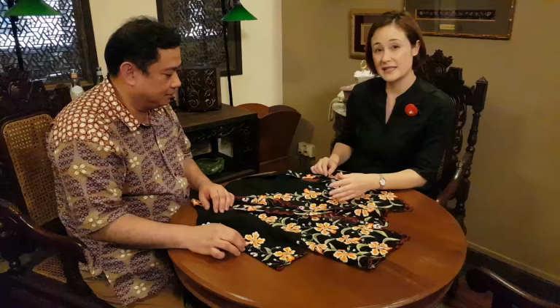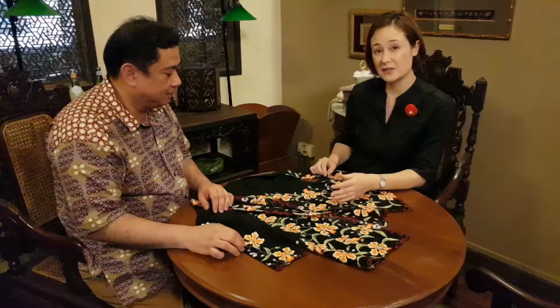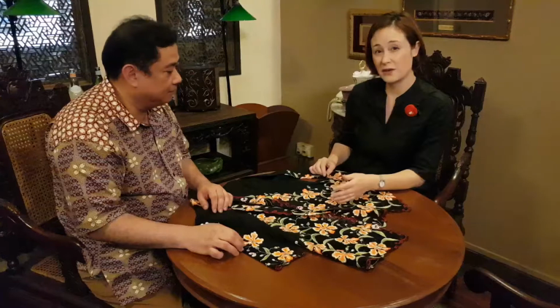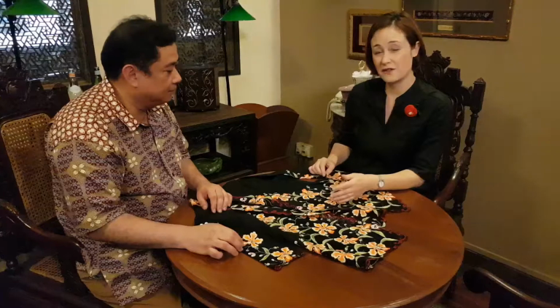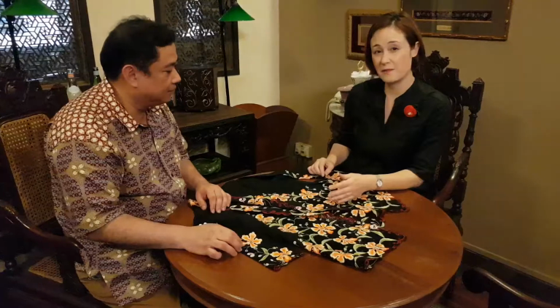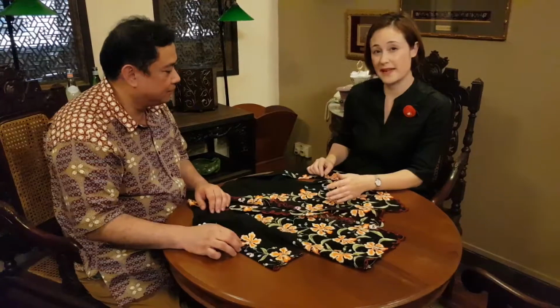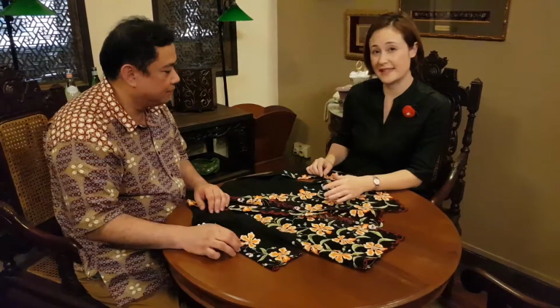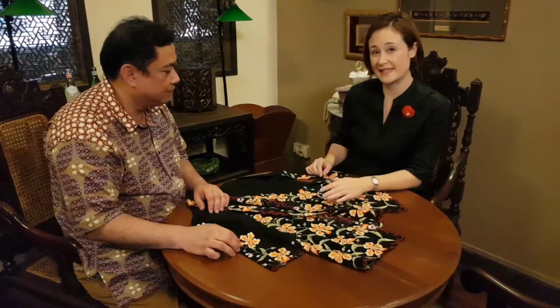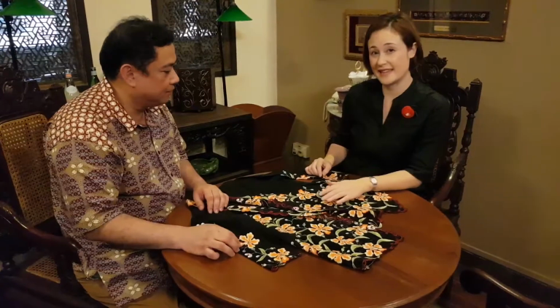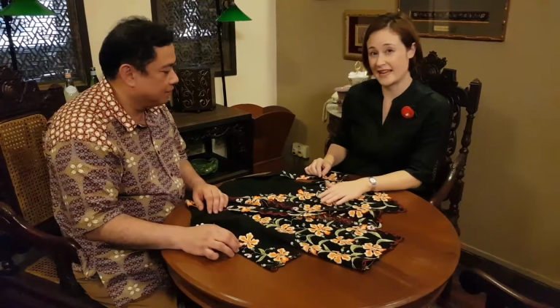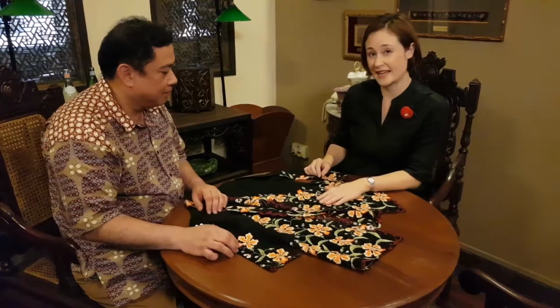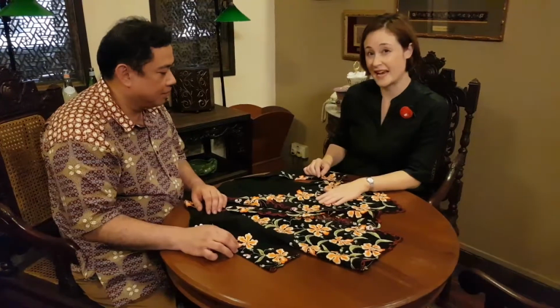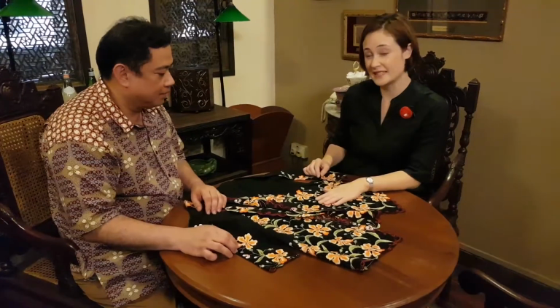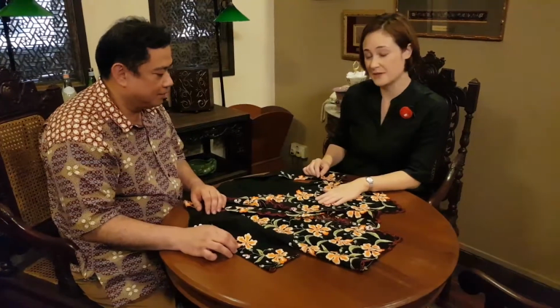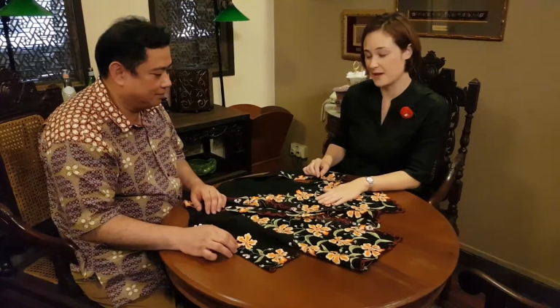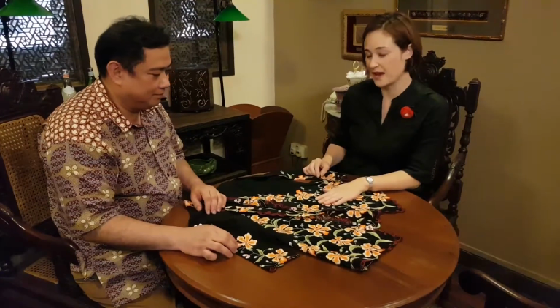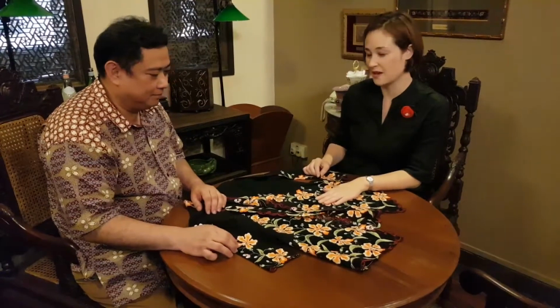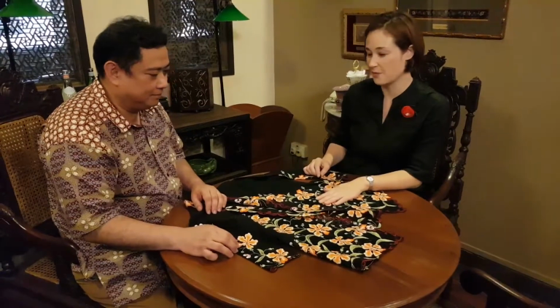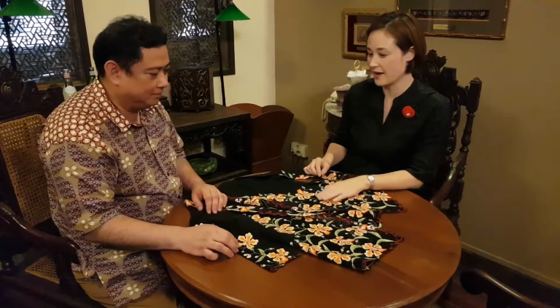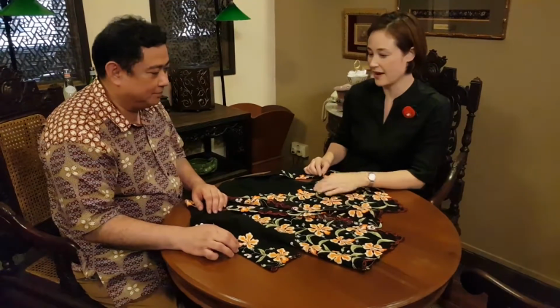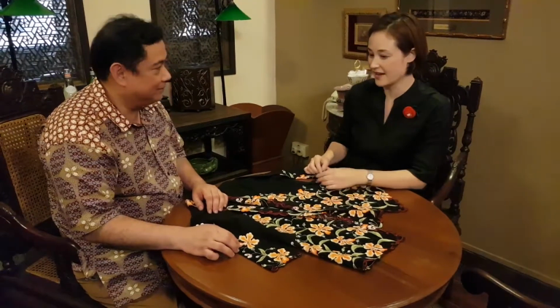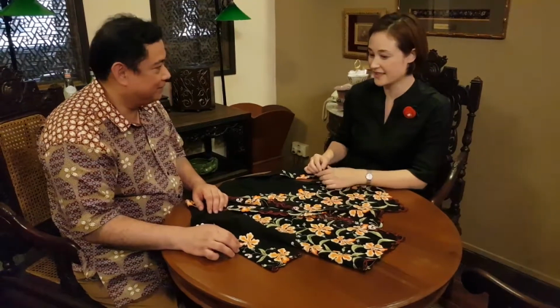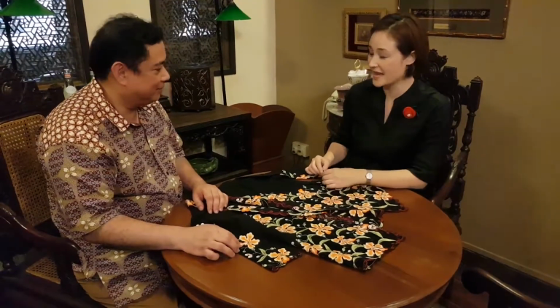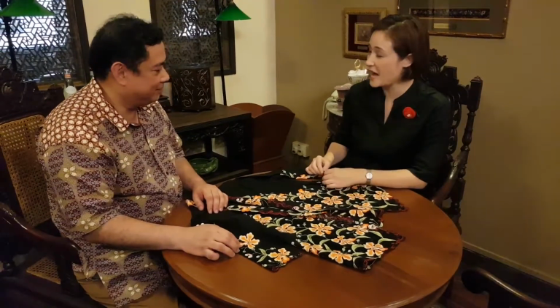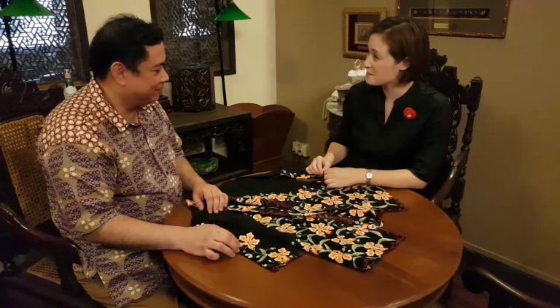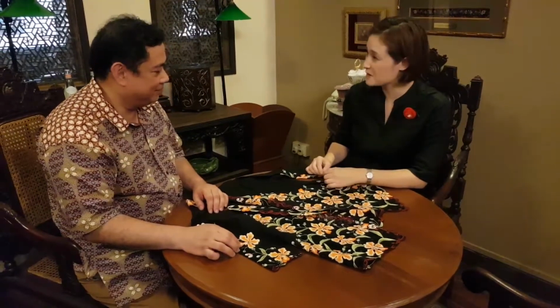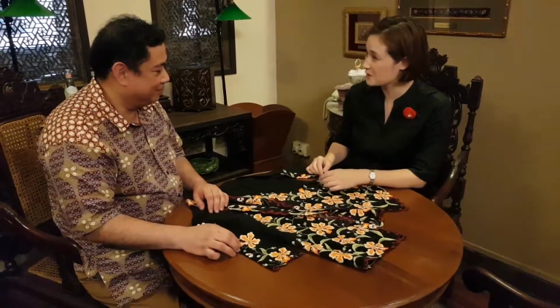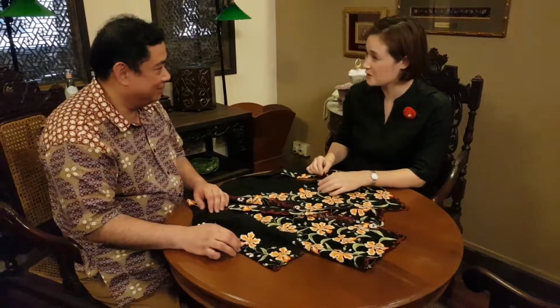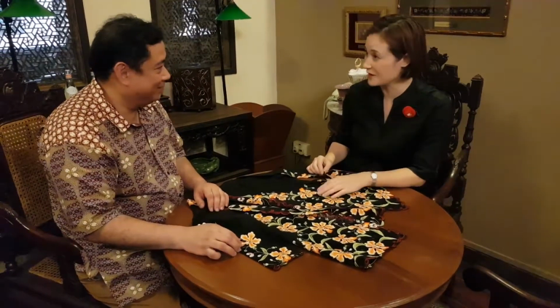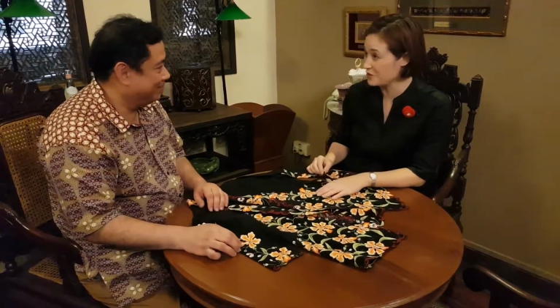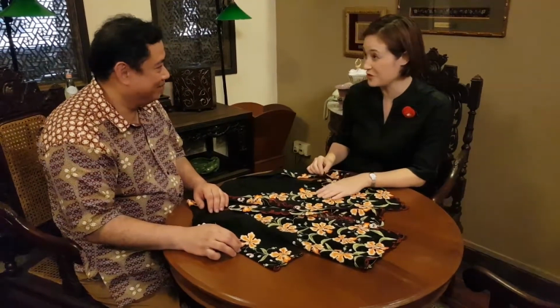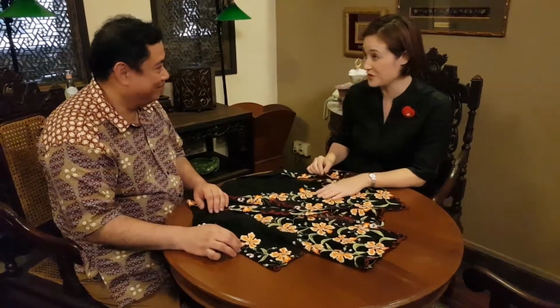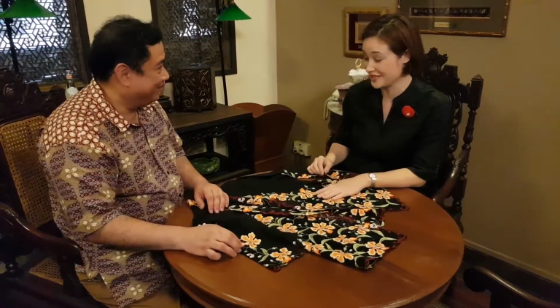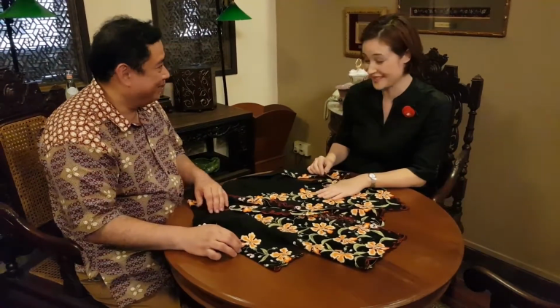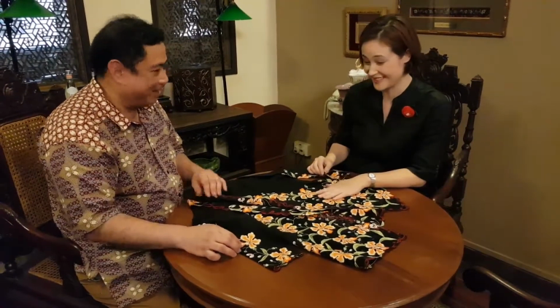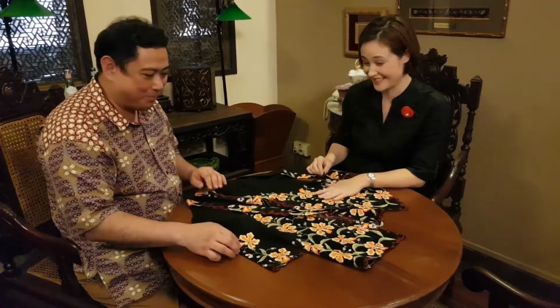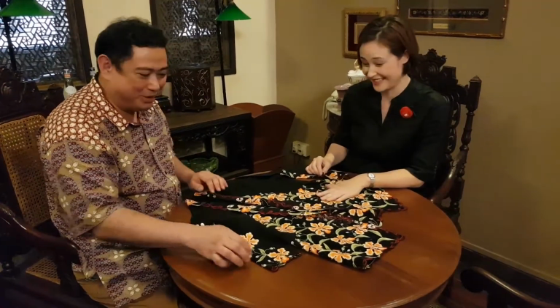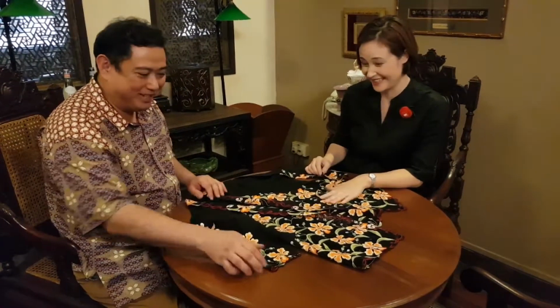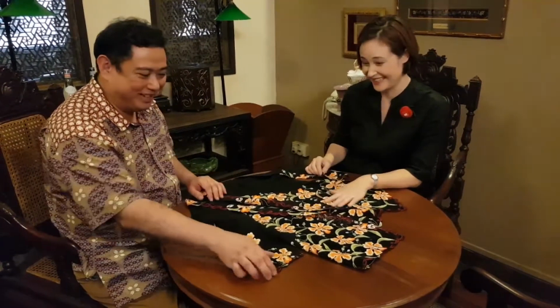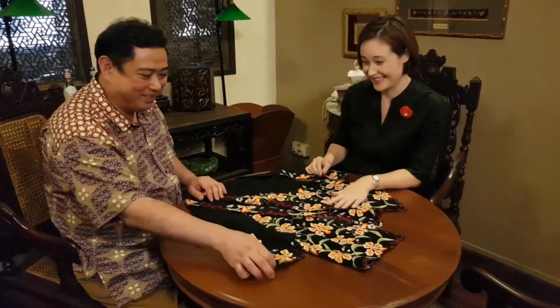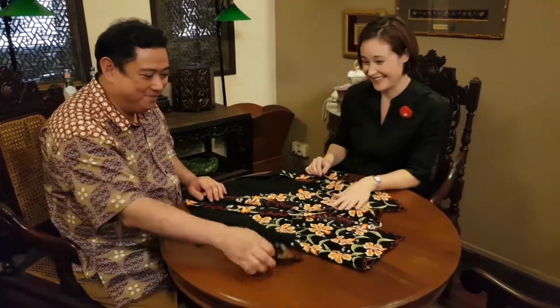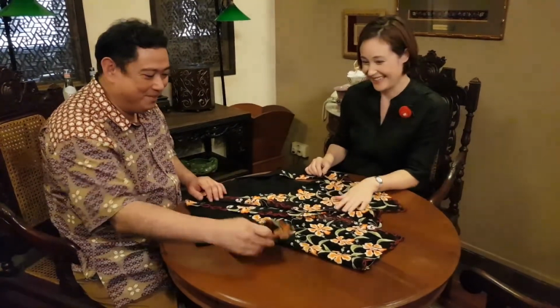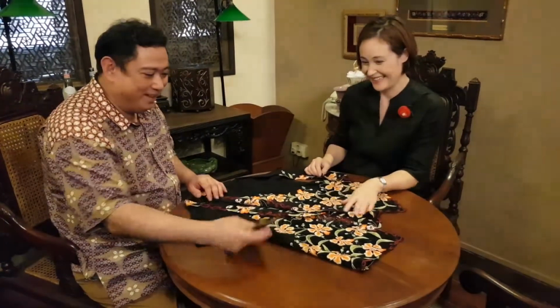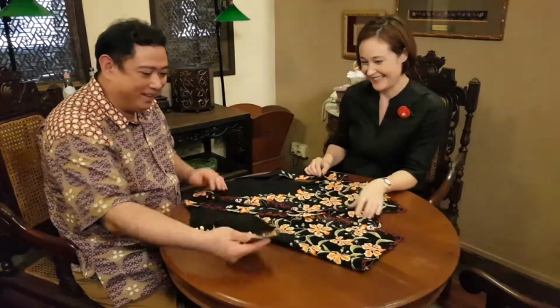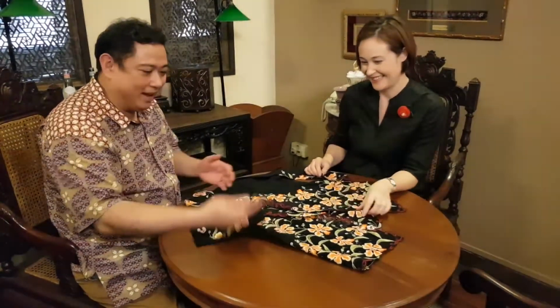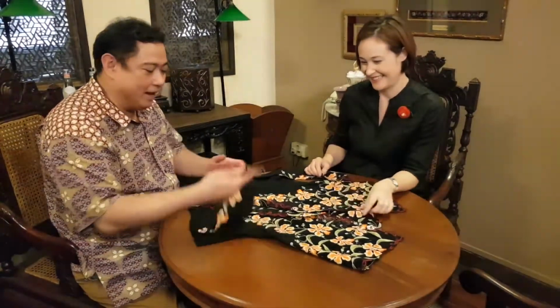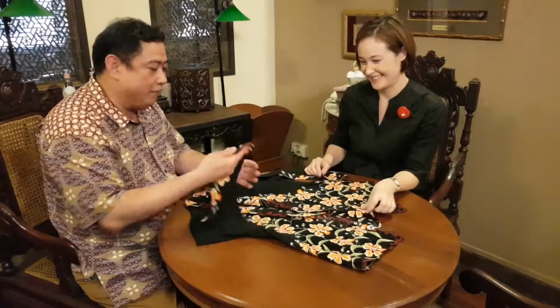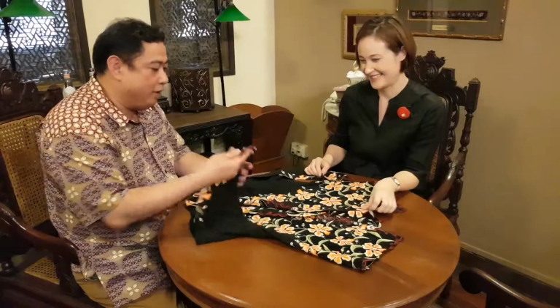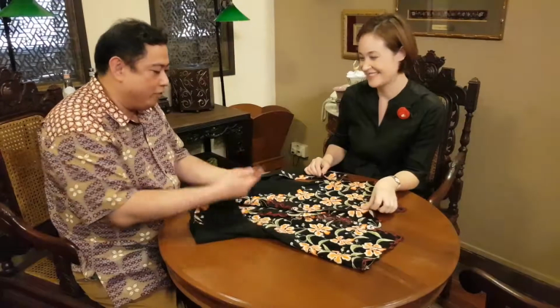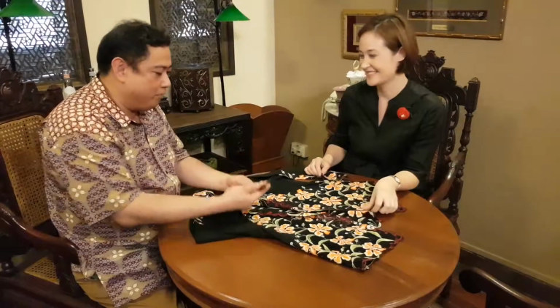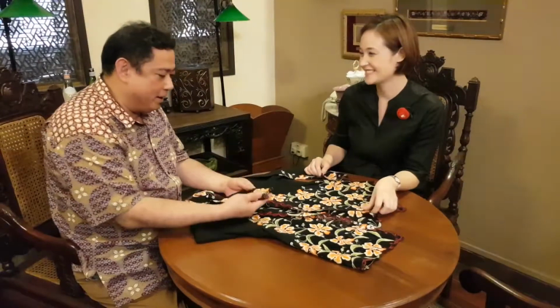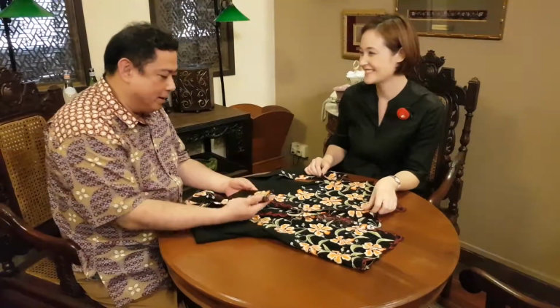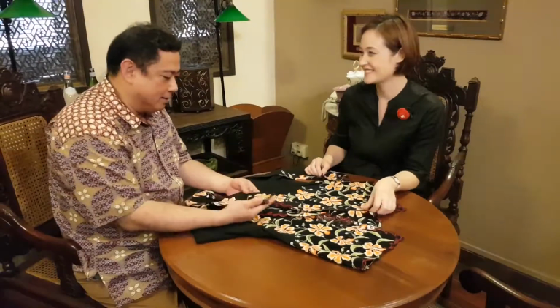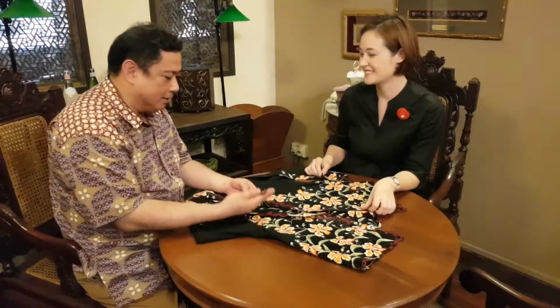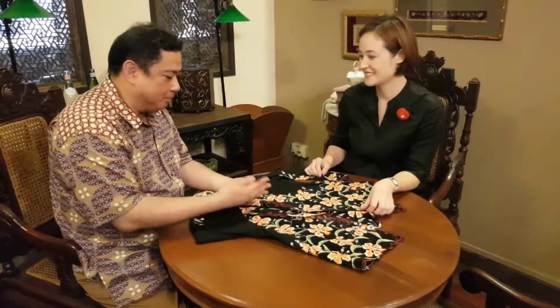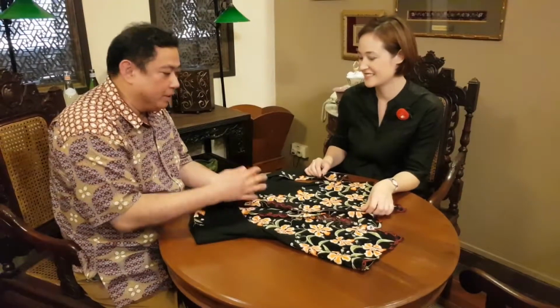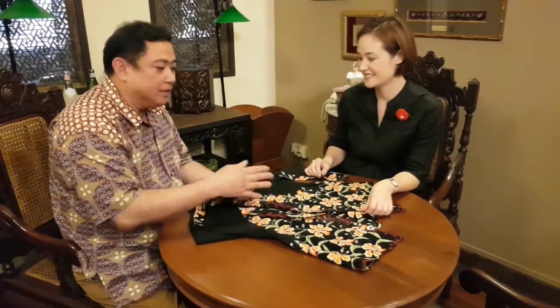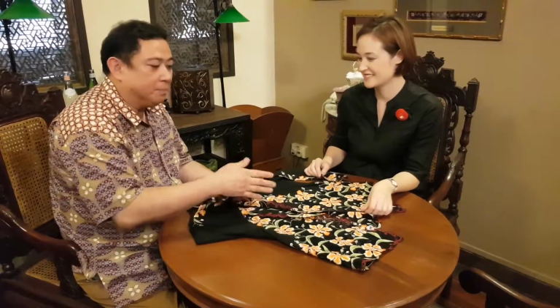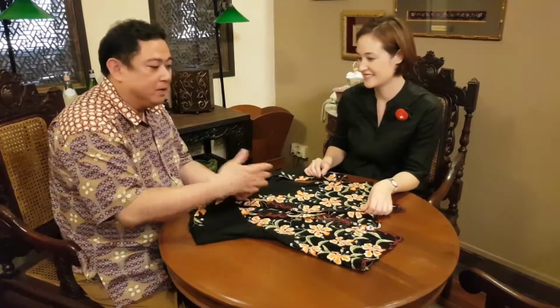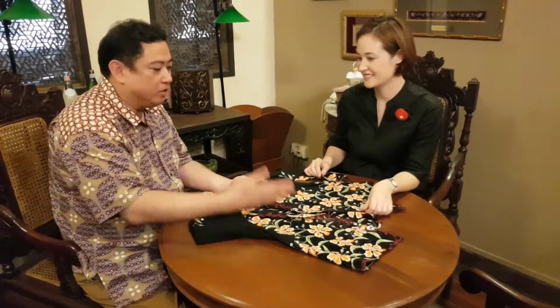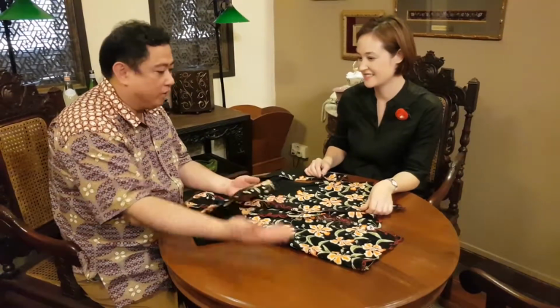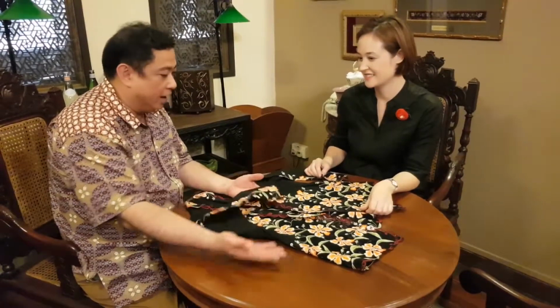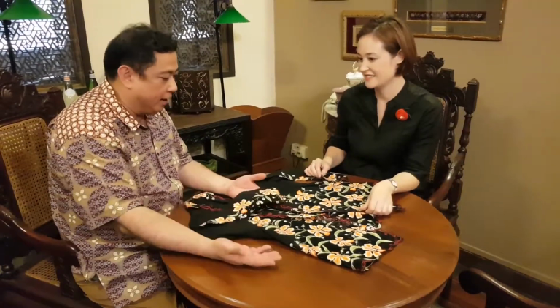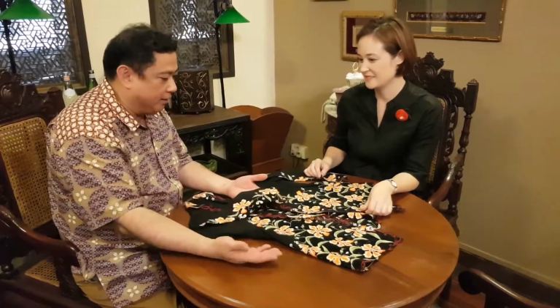This is one of Ben's custom made Kabaya. It's absolutely gorgeous. They're pretty. And every piece is a piece of art.